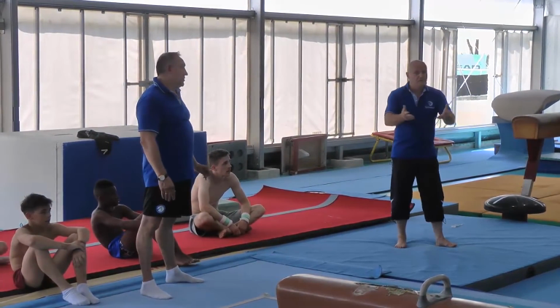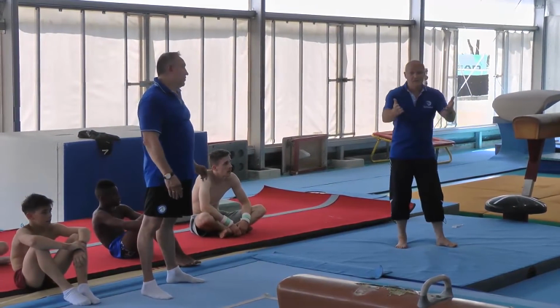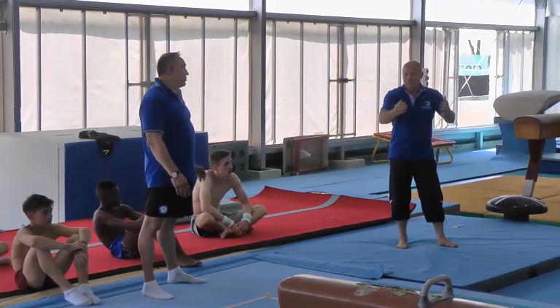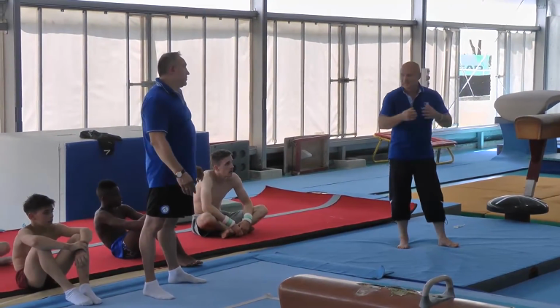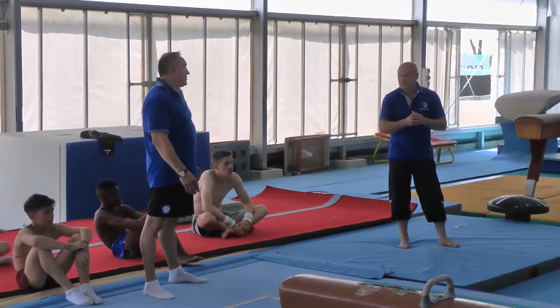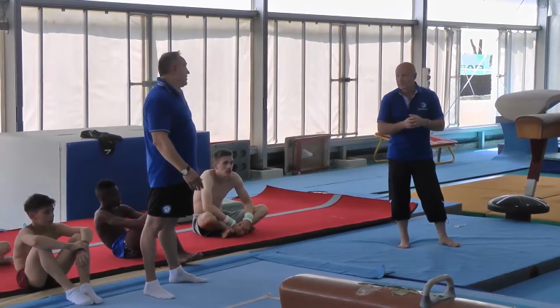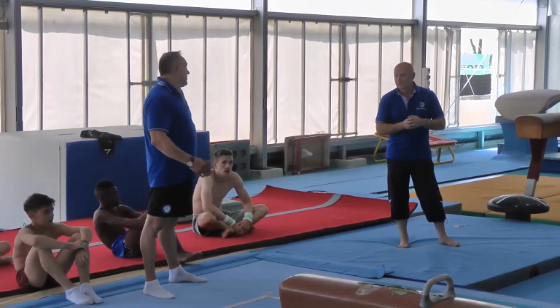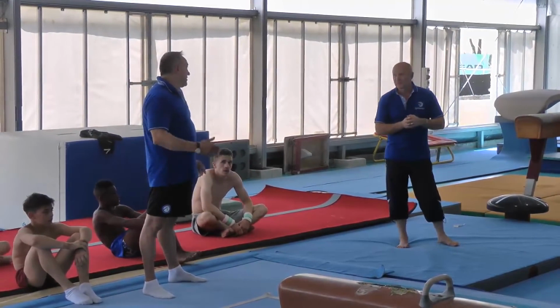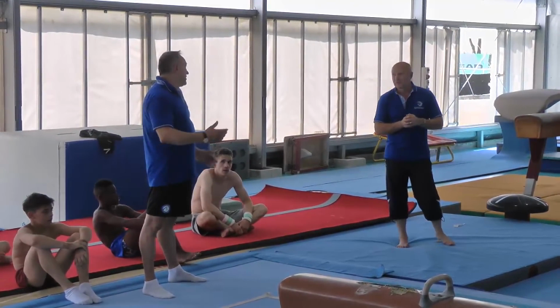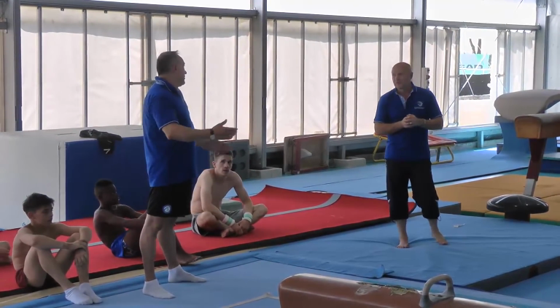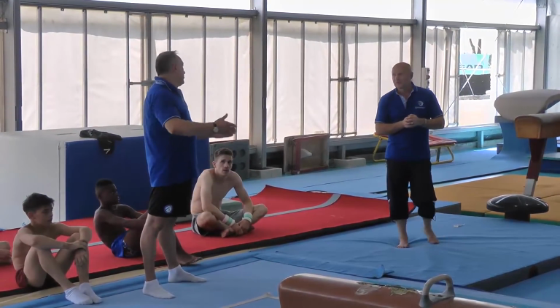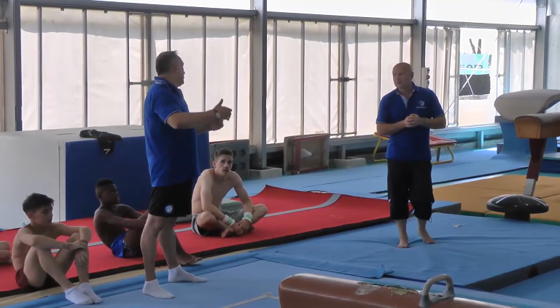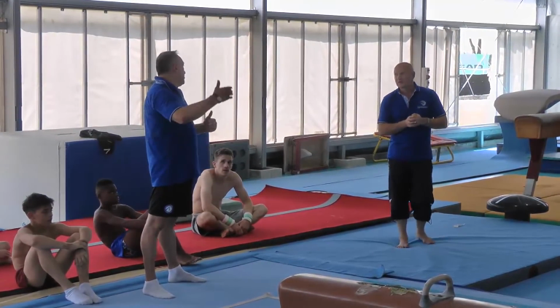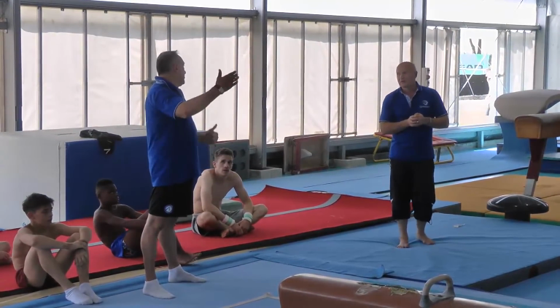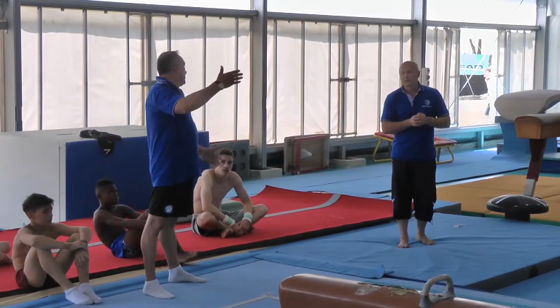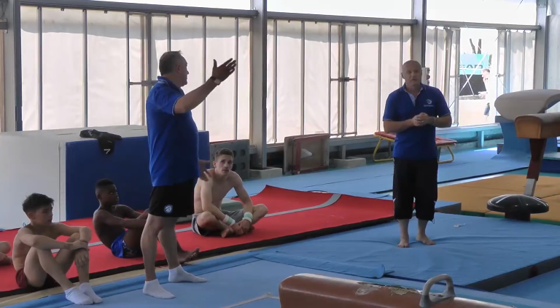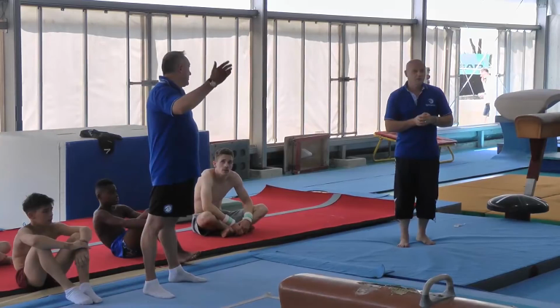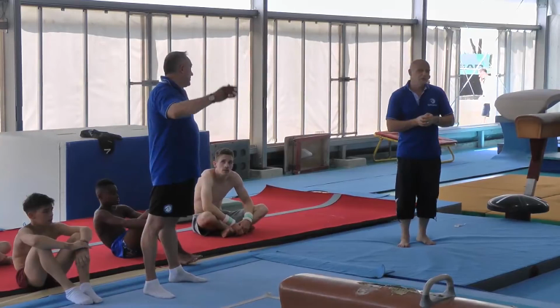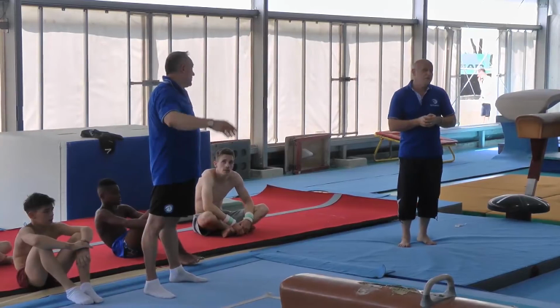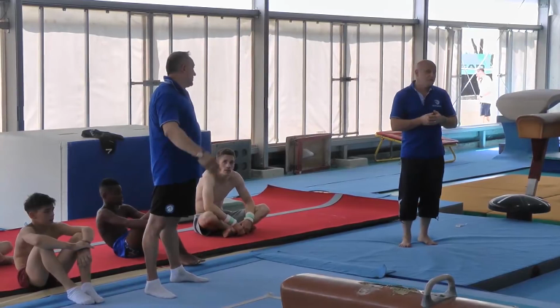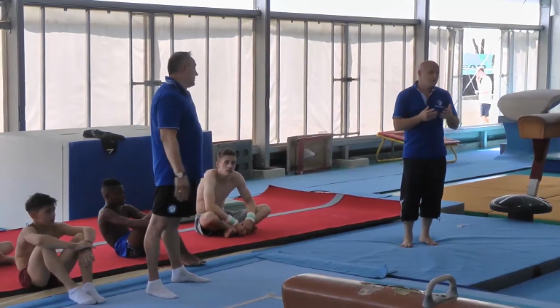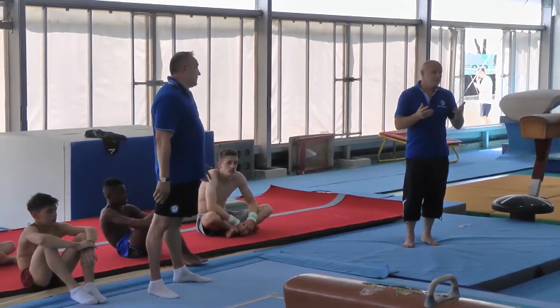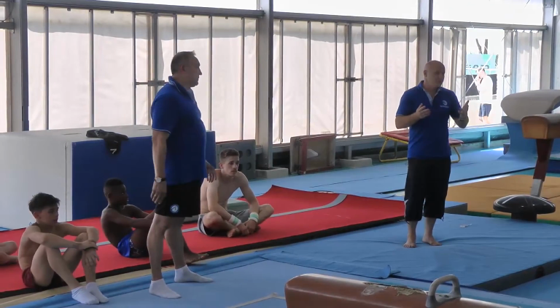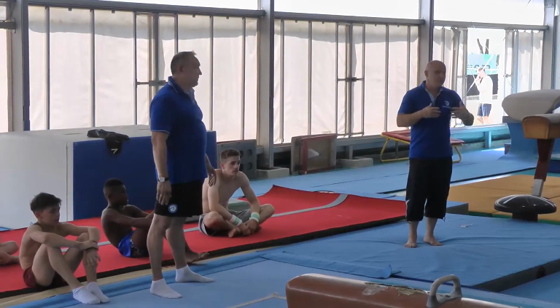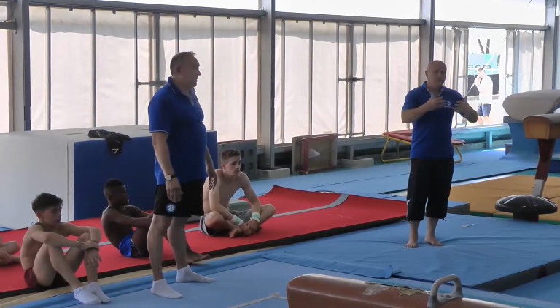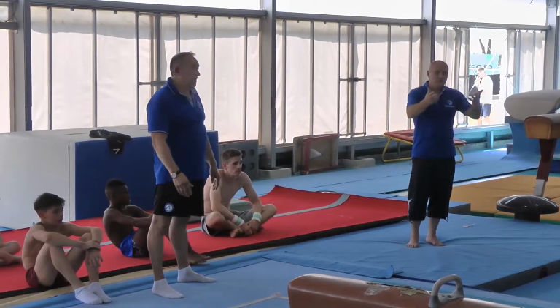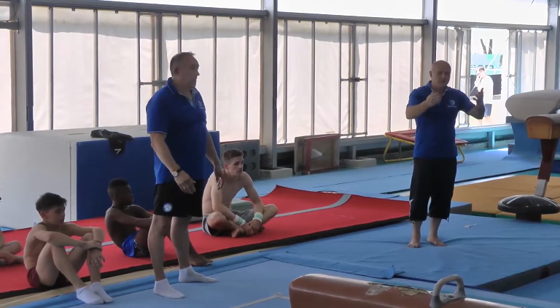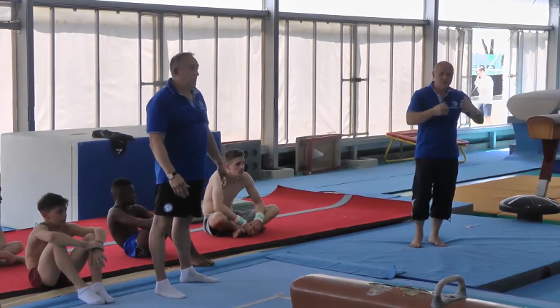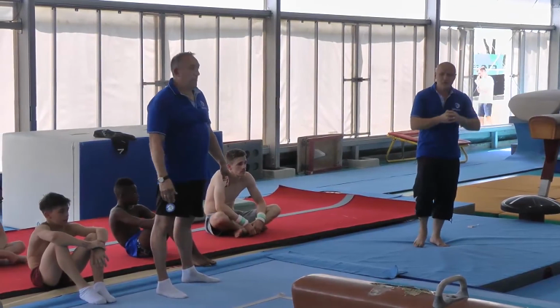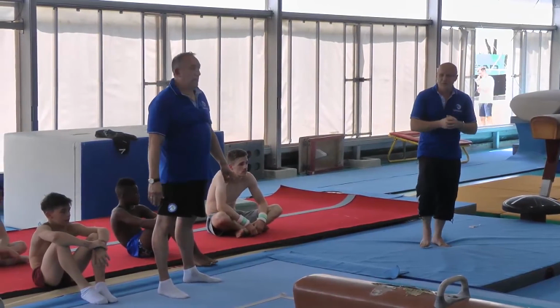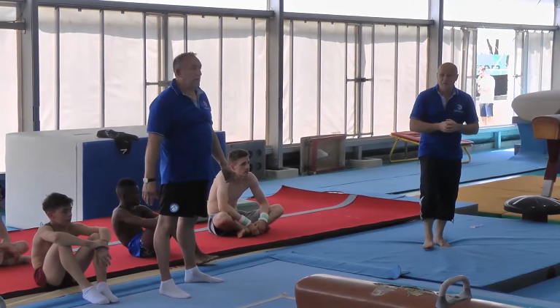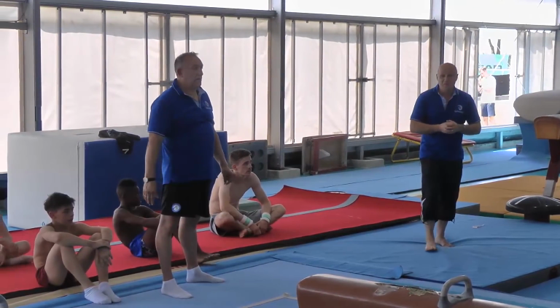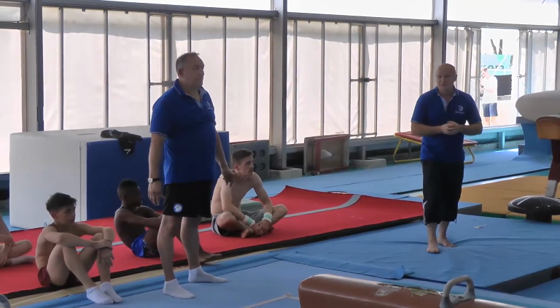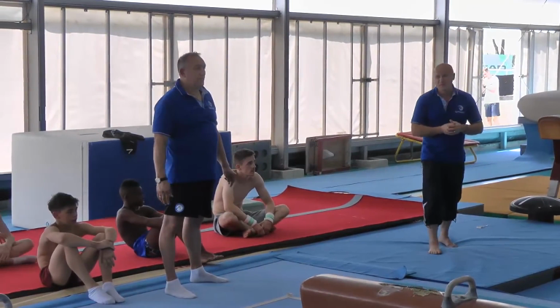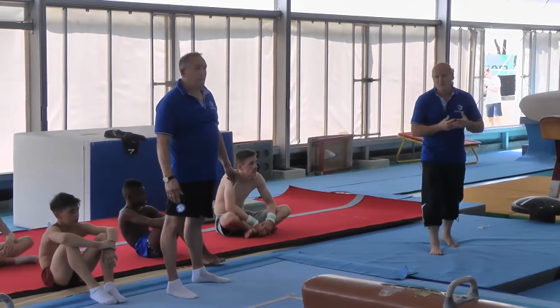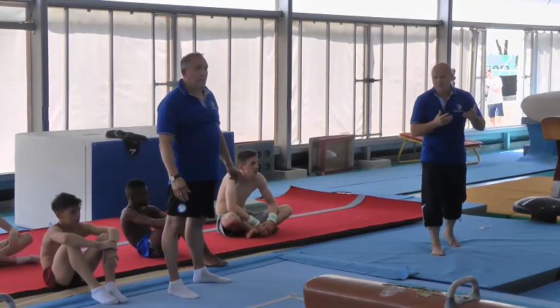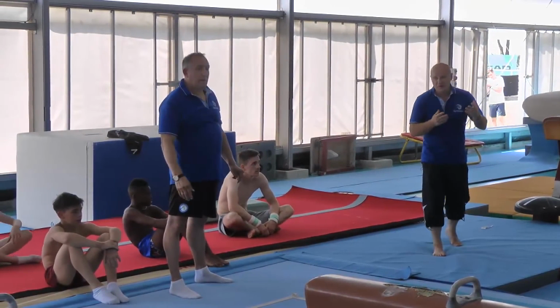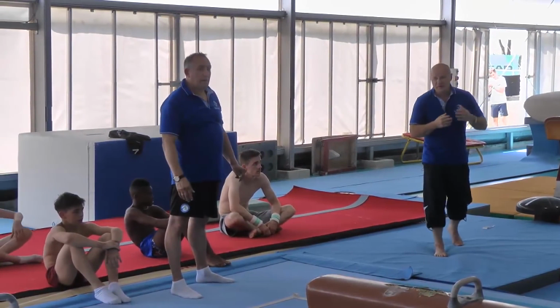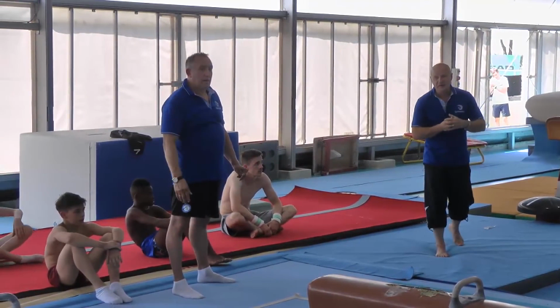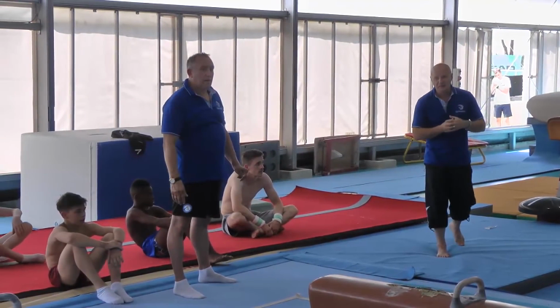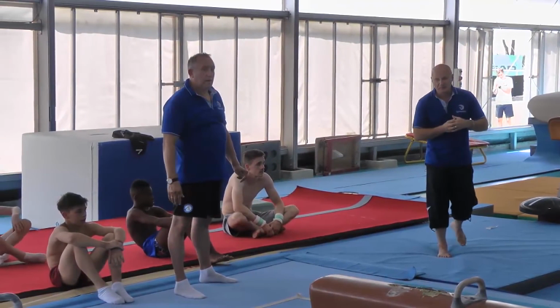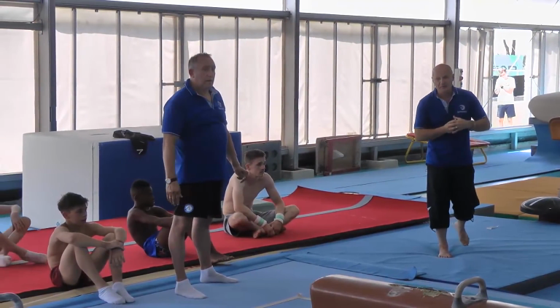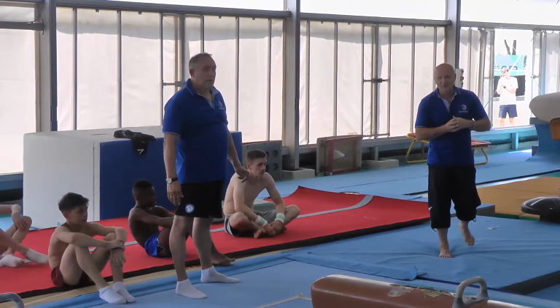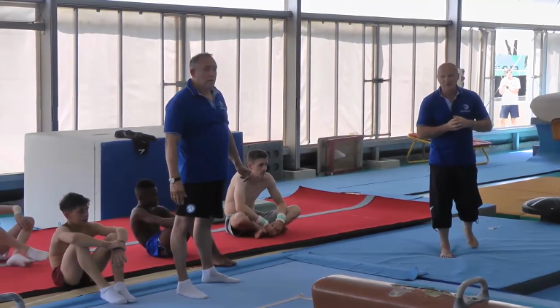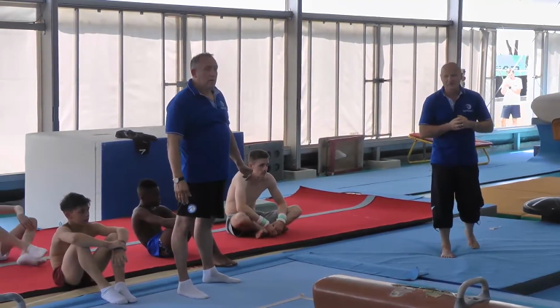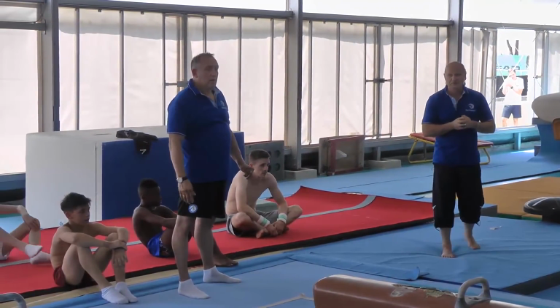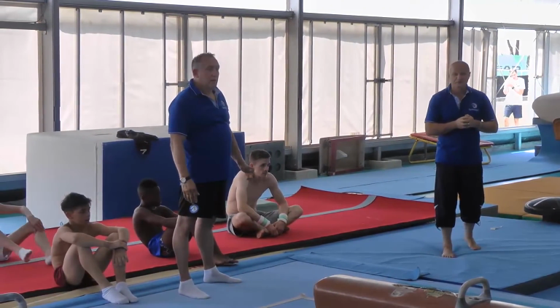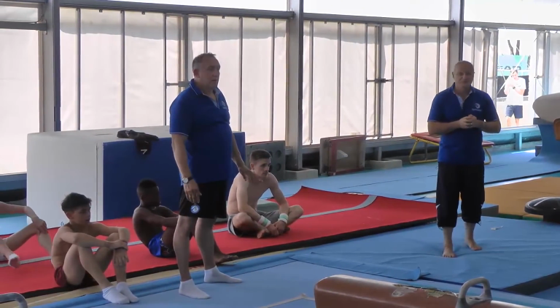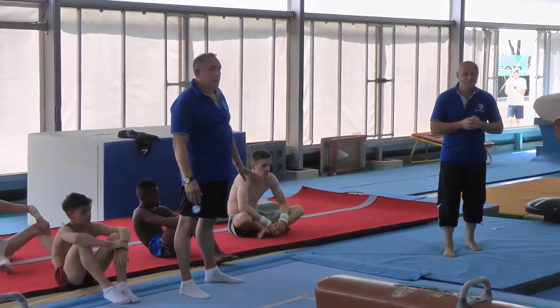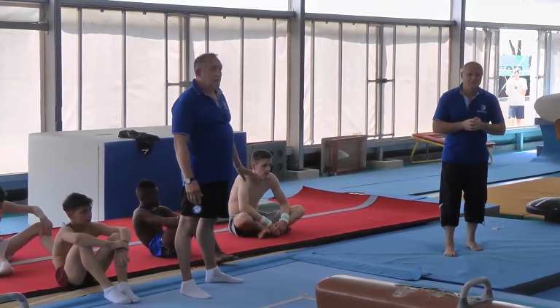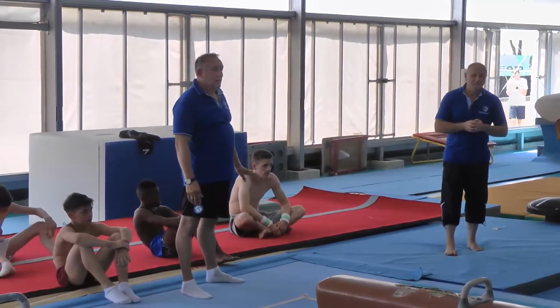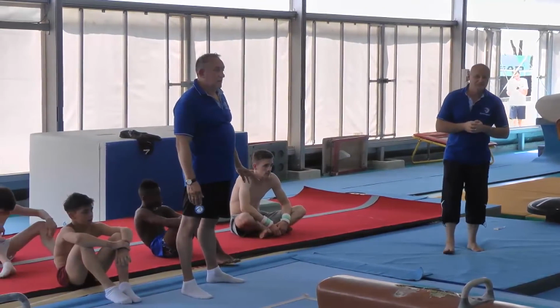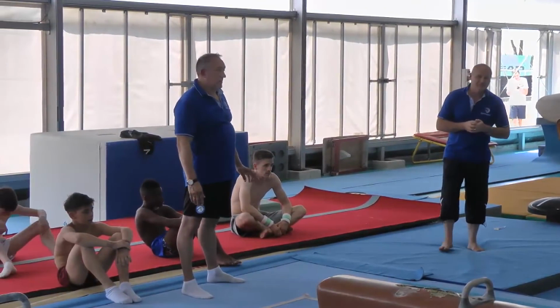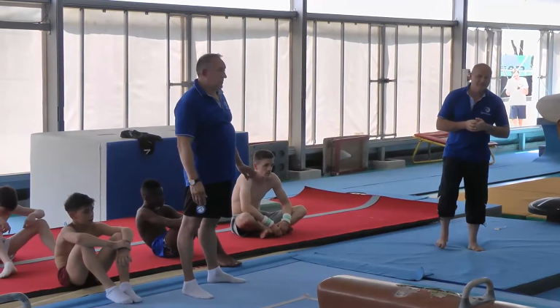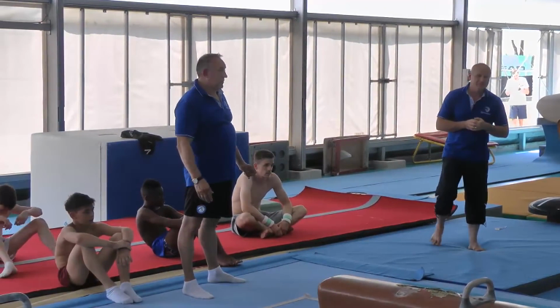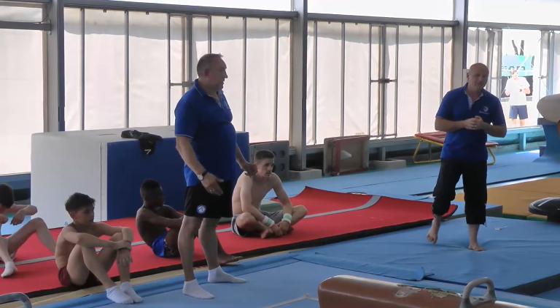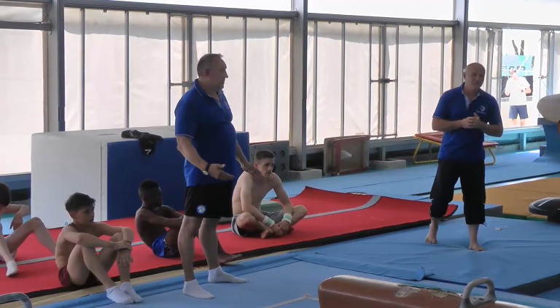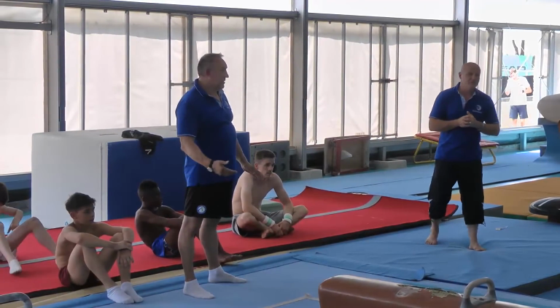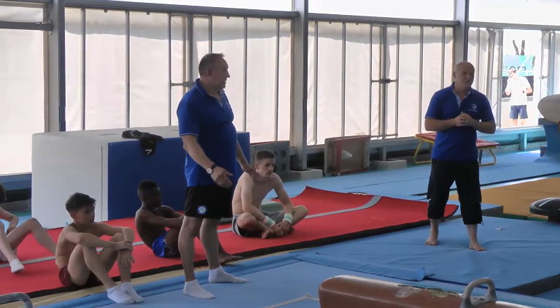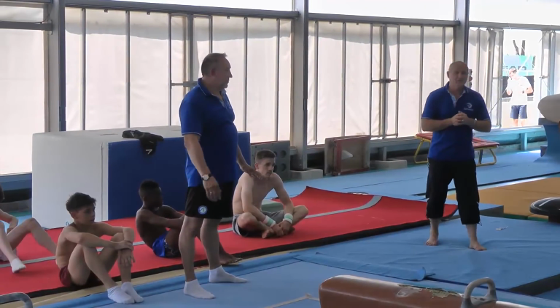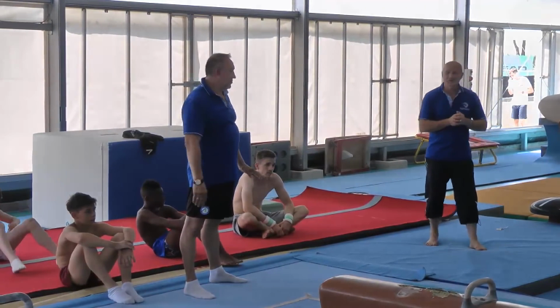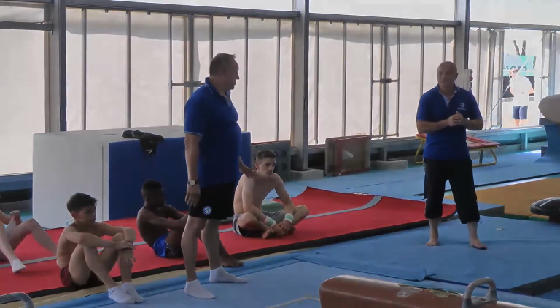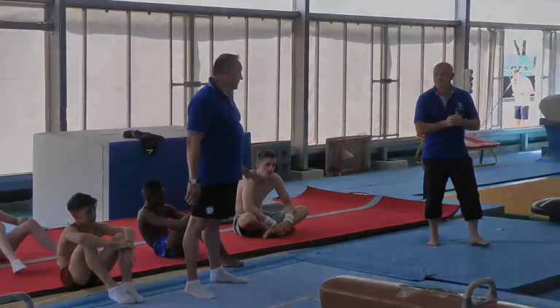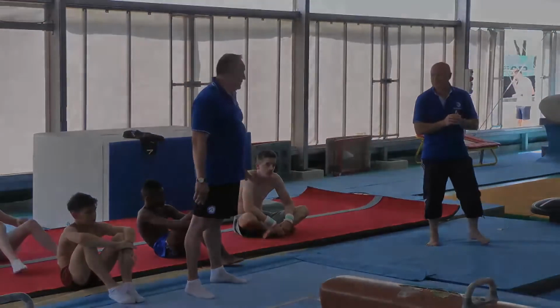Maybe in the future one of your gymnasts will perform it. At this point, I don't want to add the little one — that's Karl Raffer.